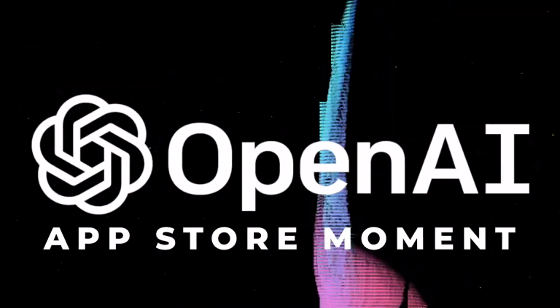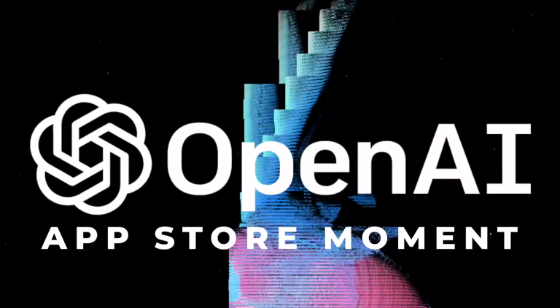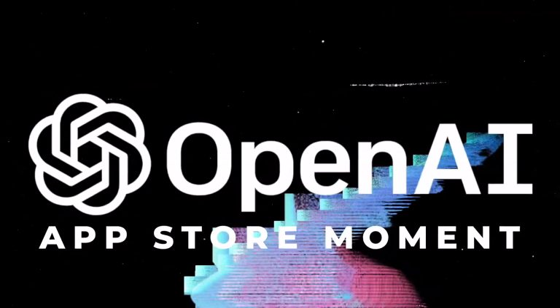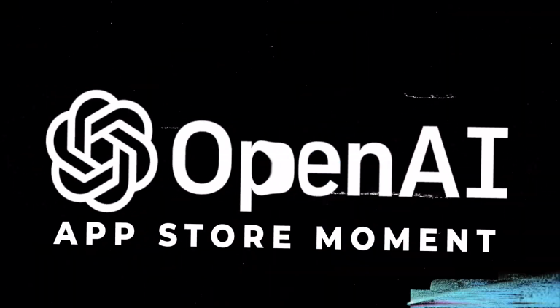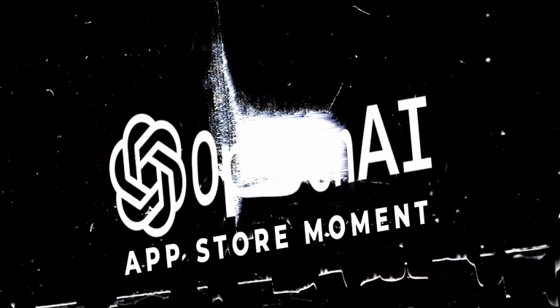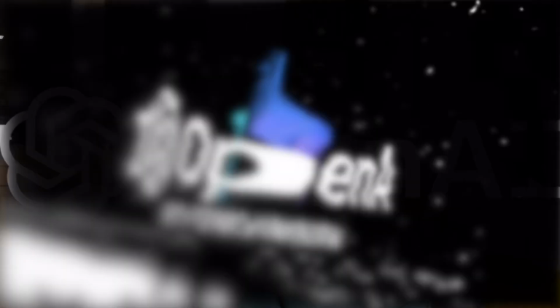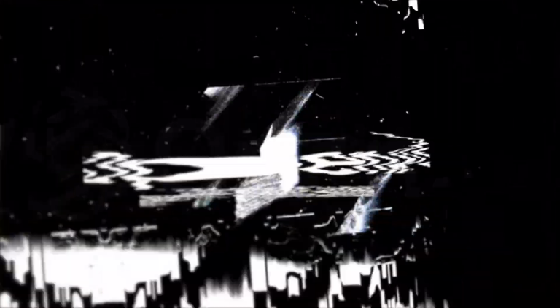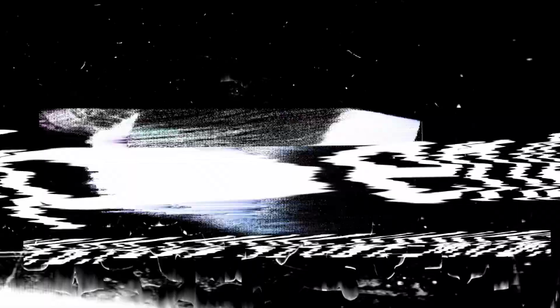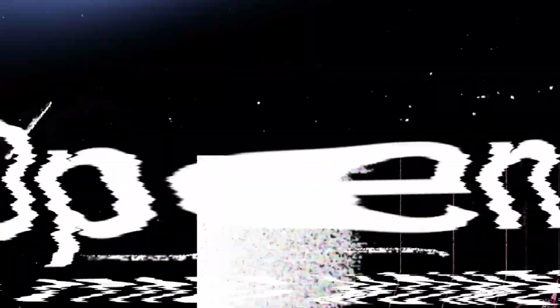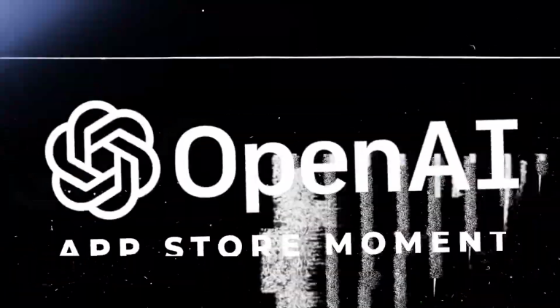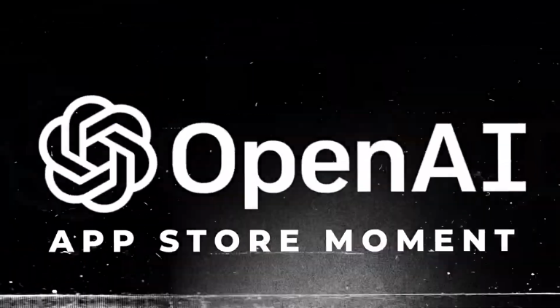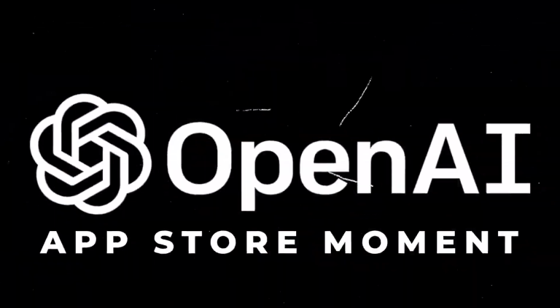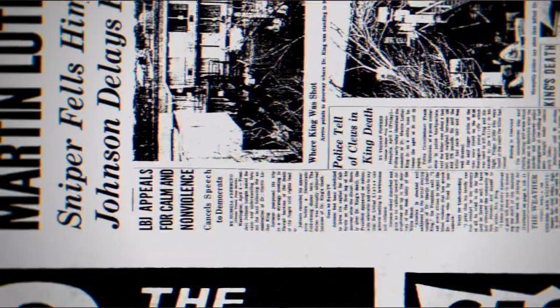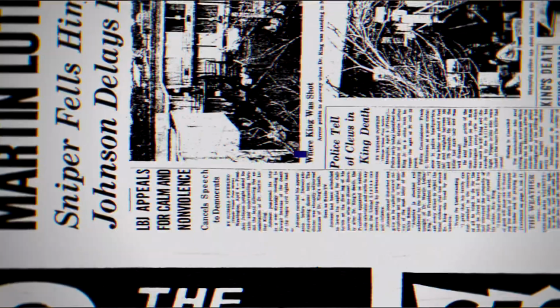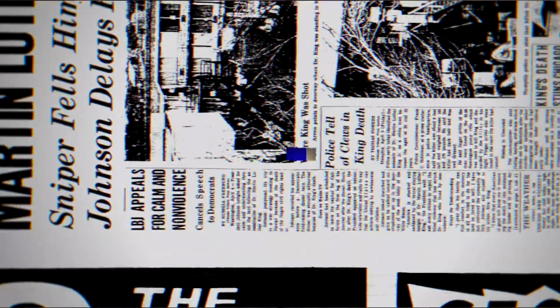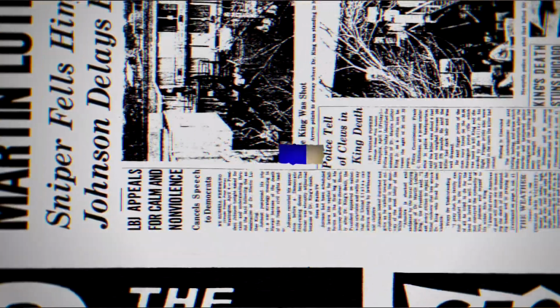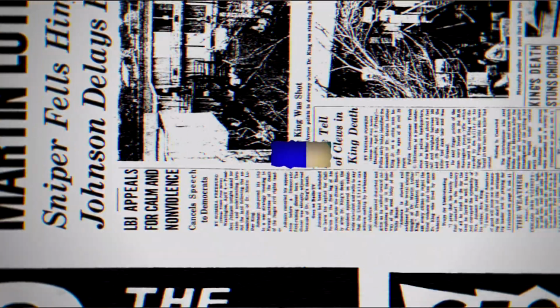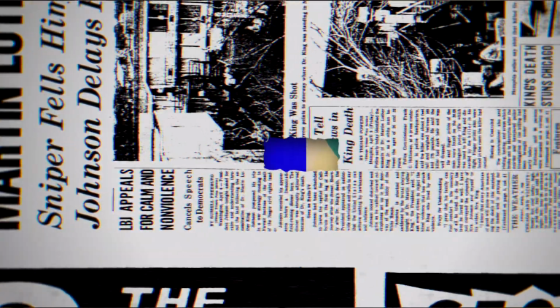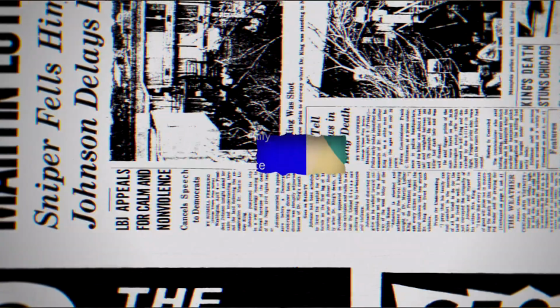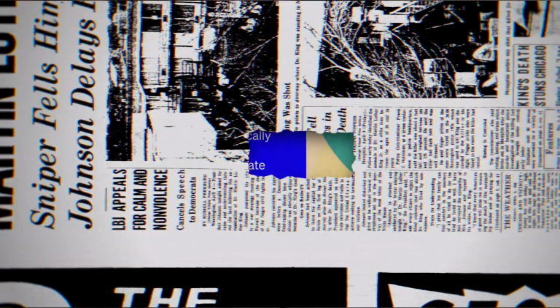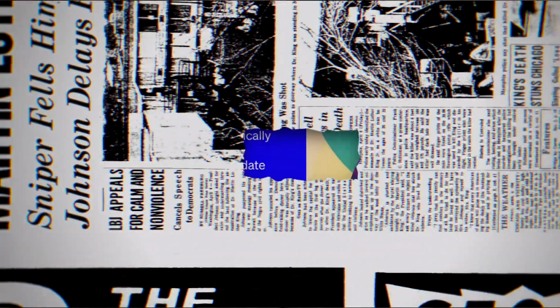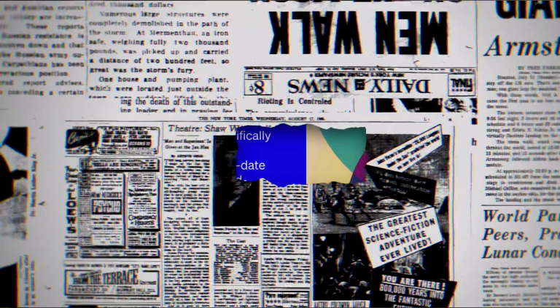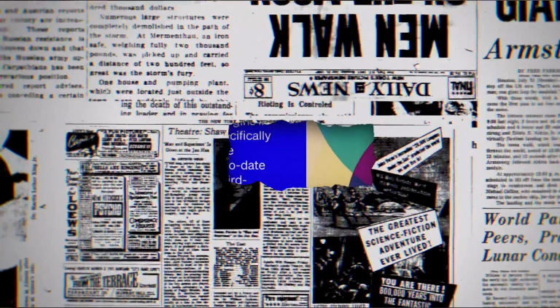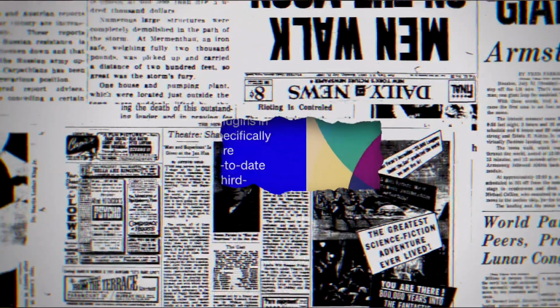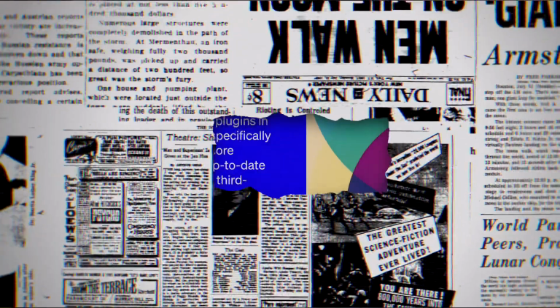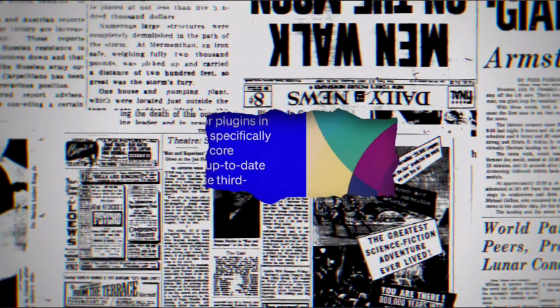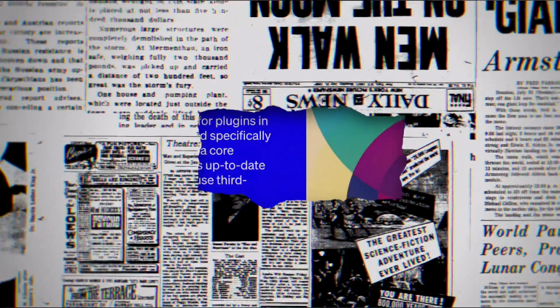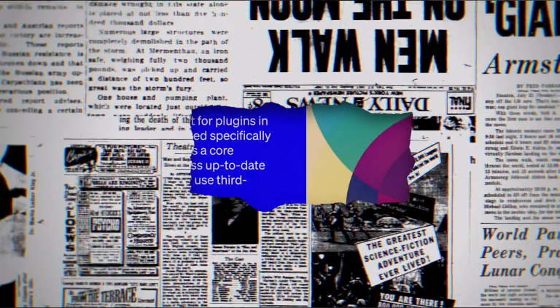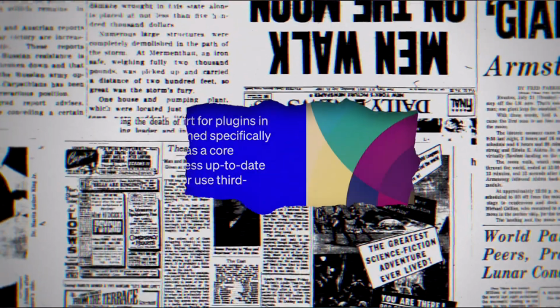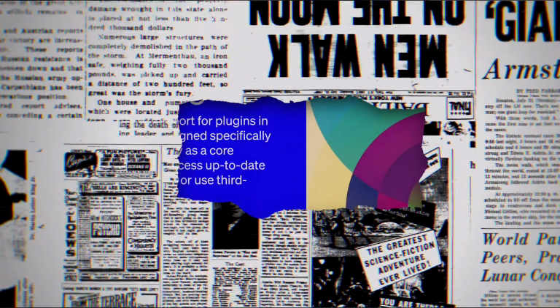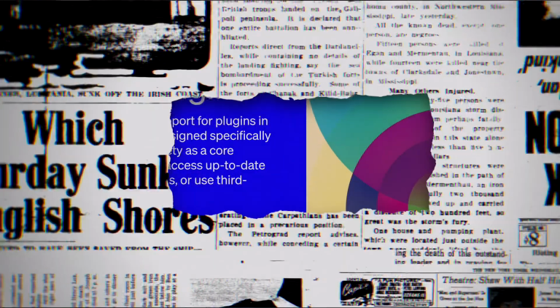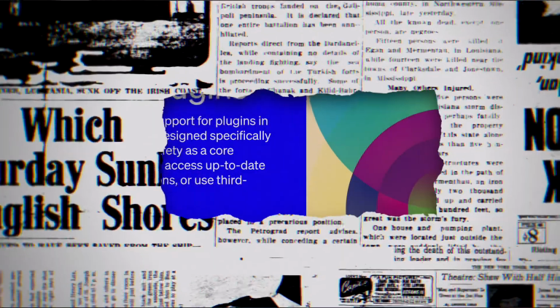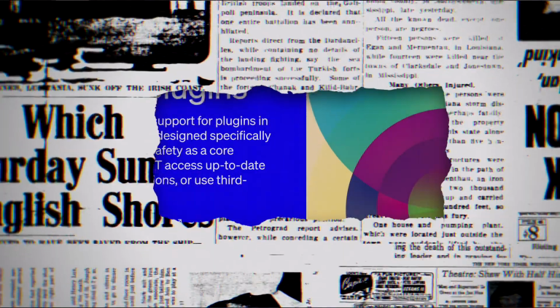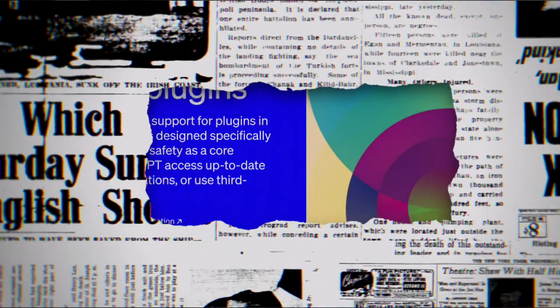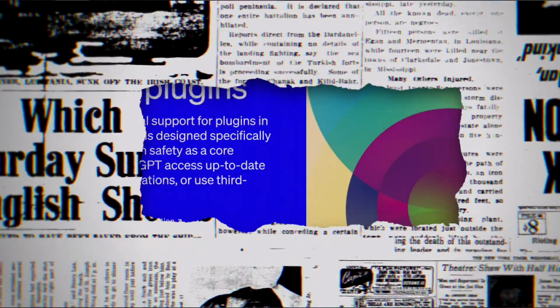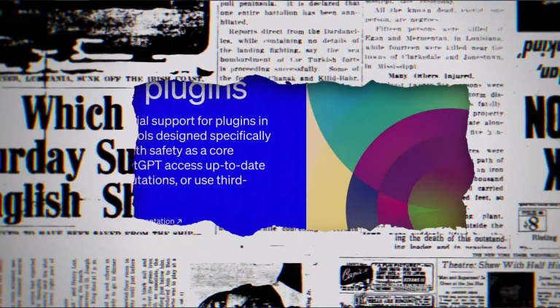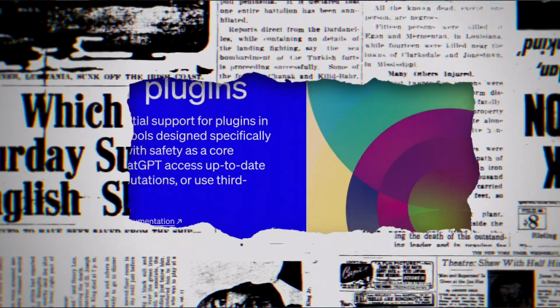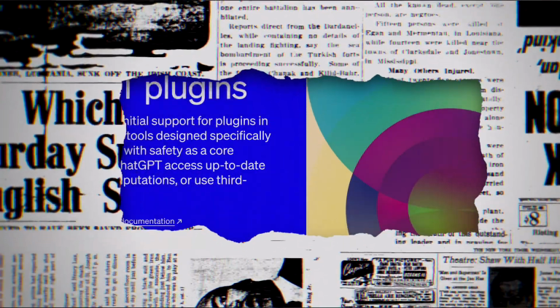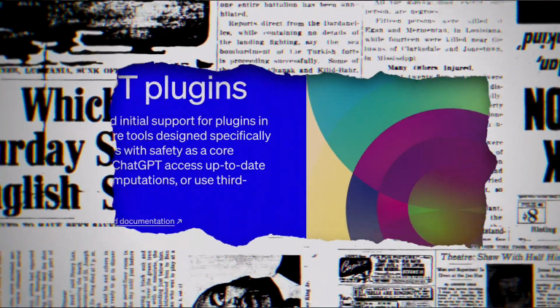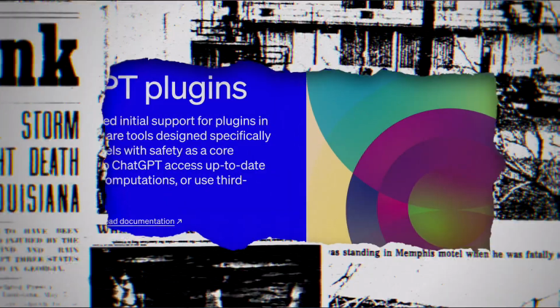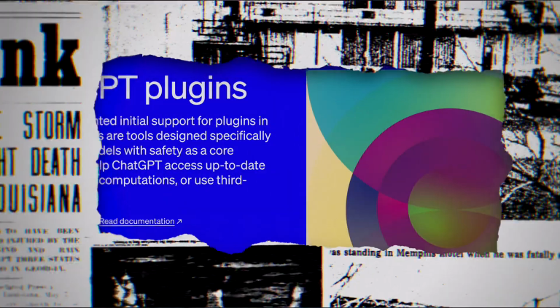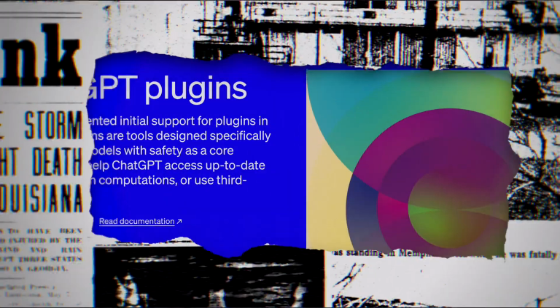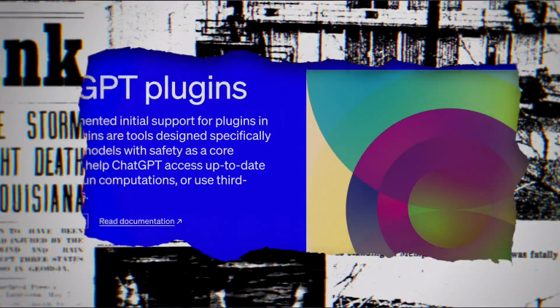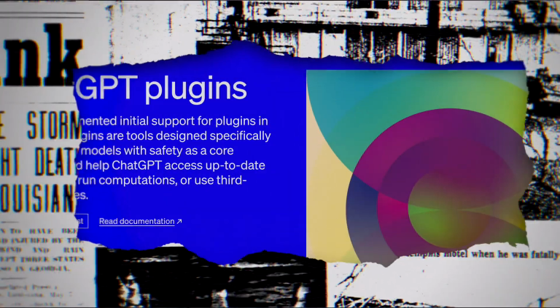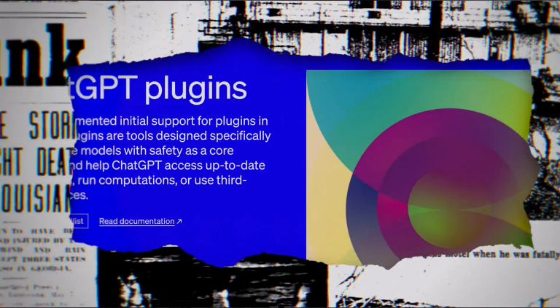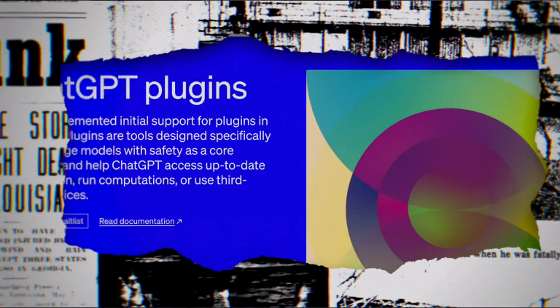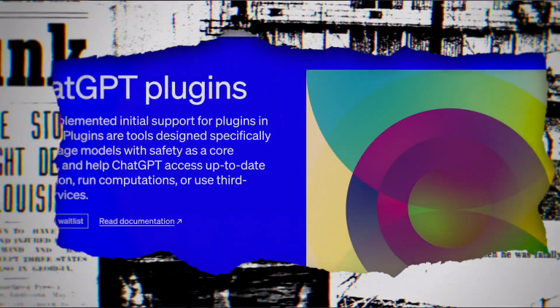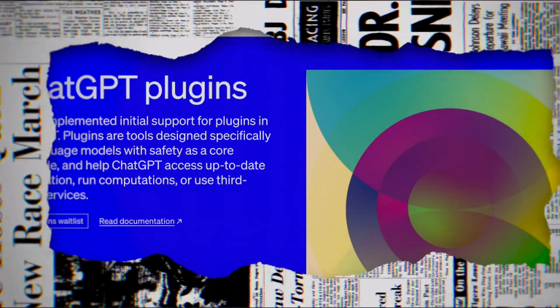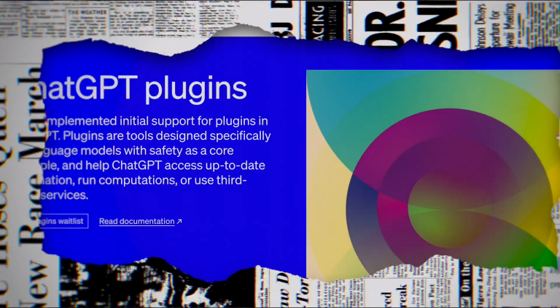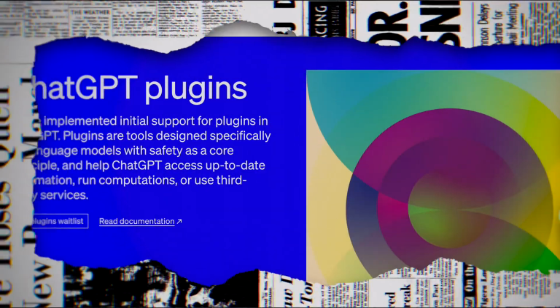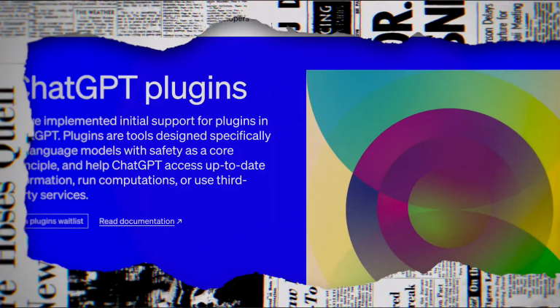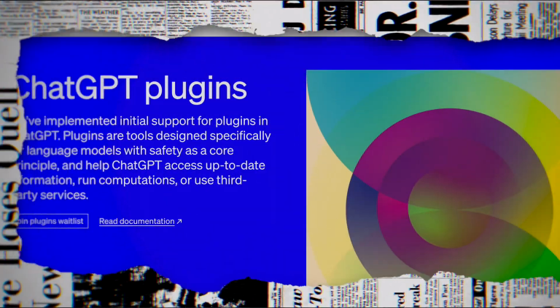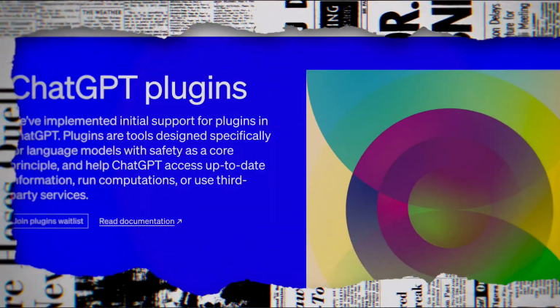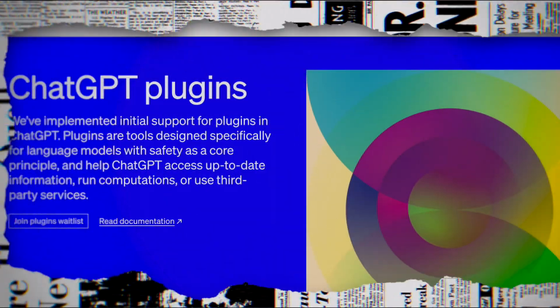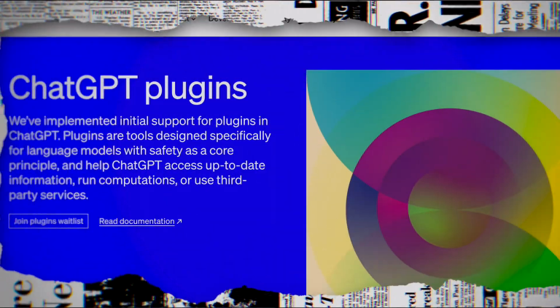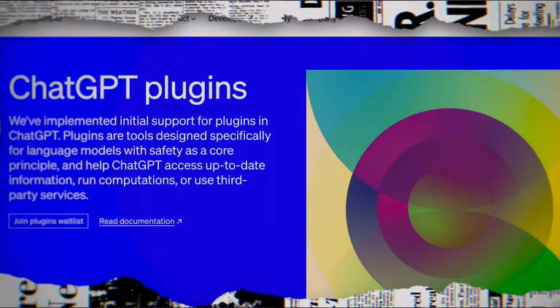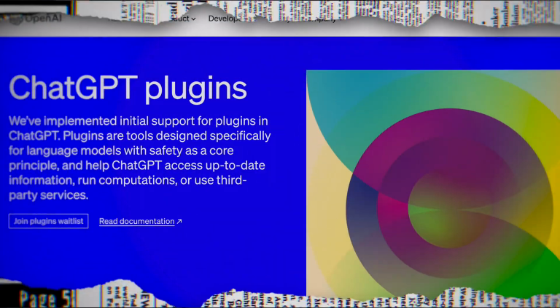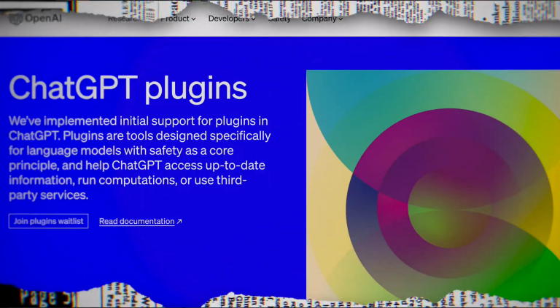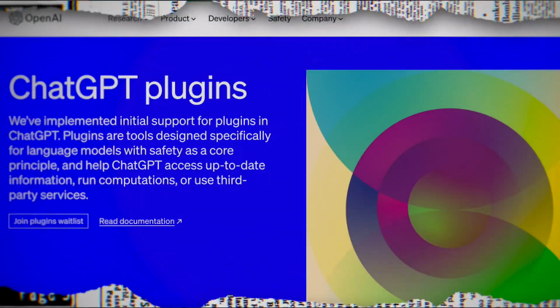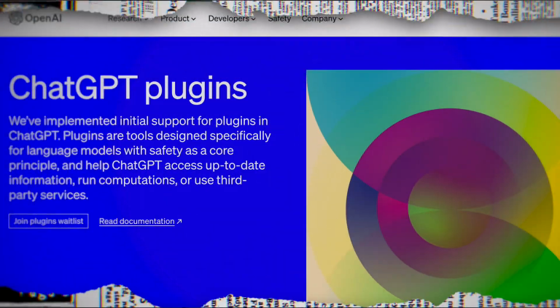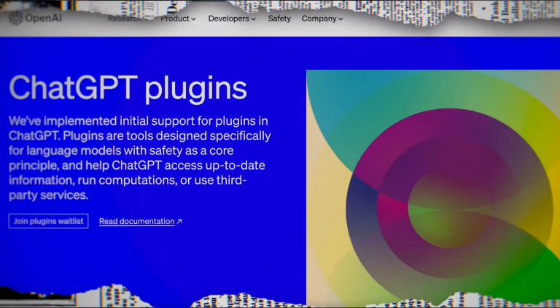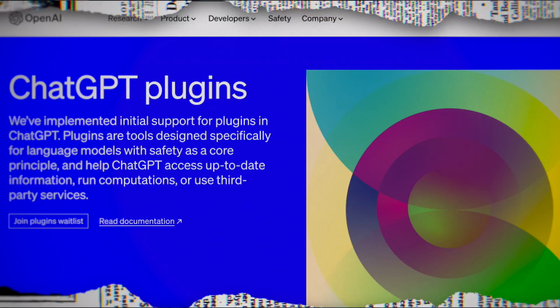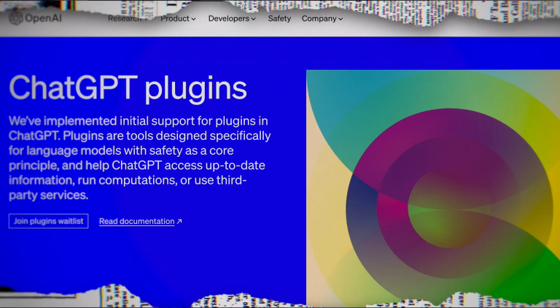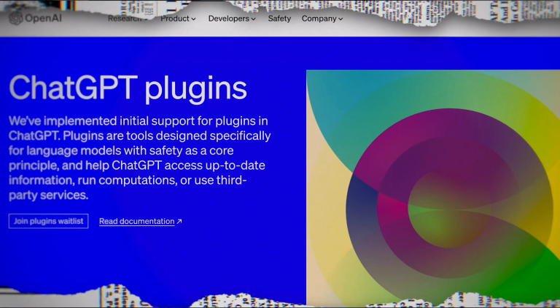I have no doubt that it will turn ChatGPT, which is already useful, into one of the most powerful toolkits you could ever get your hands on.